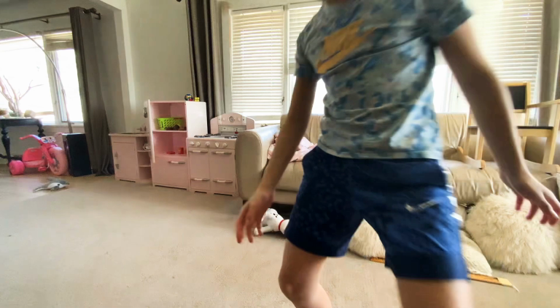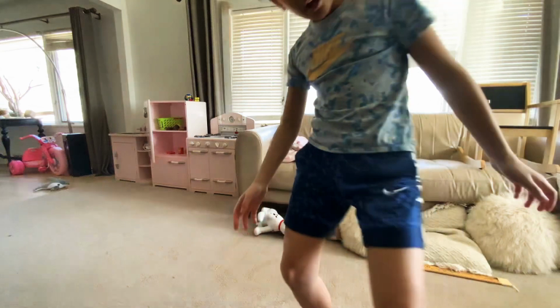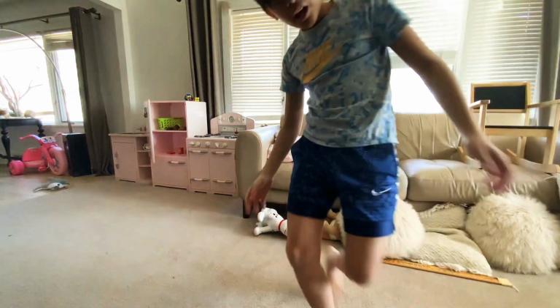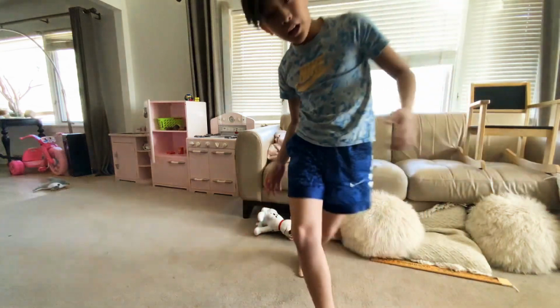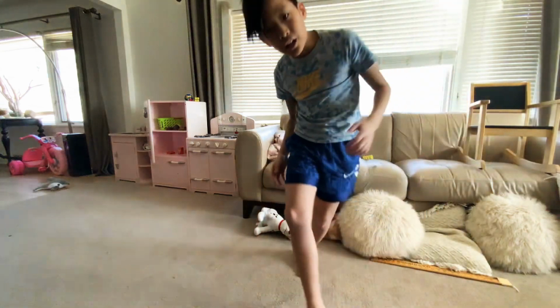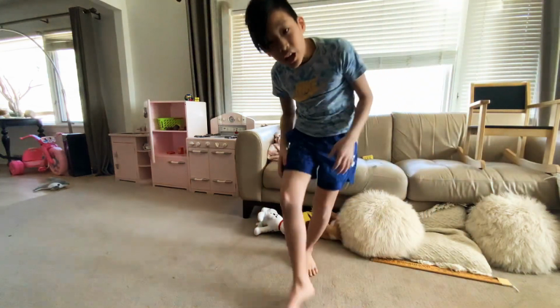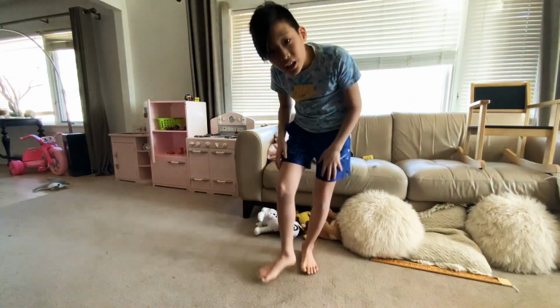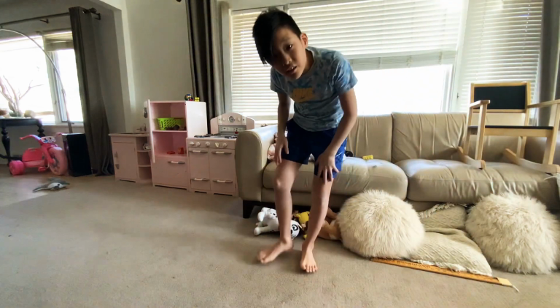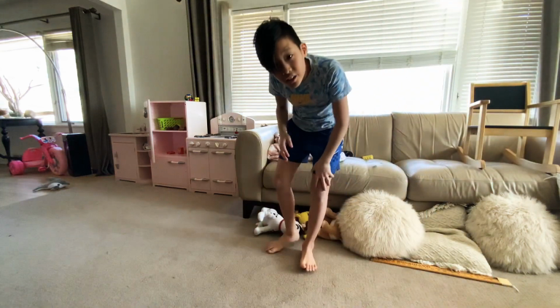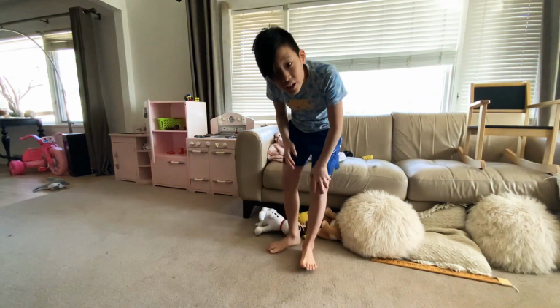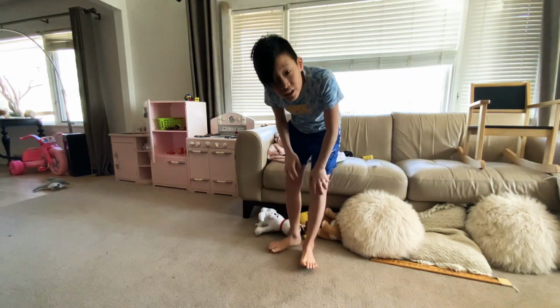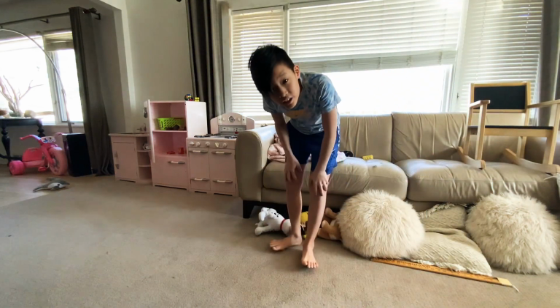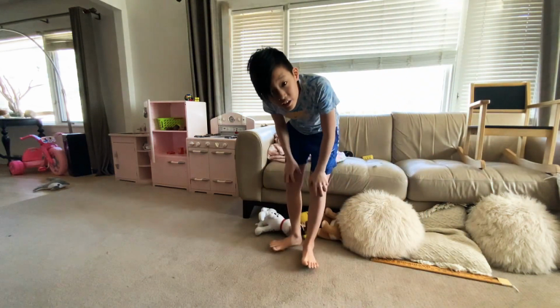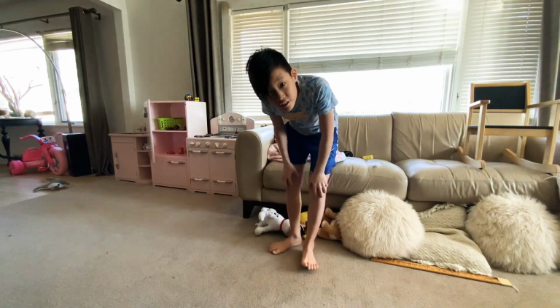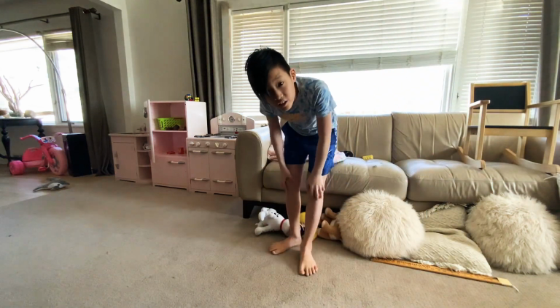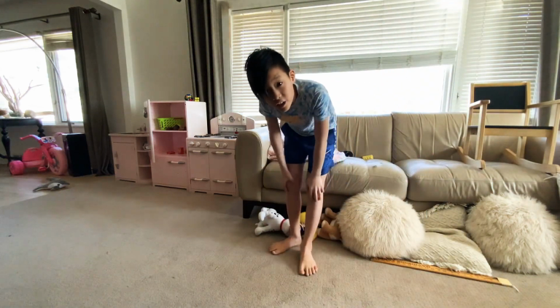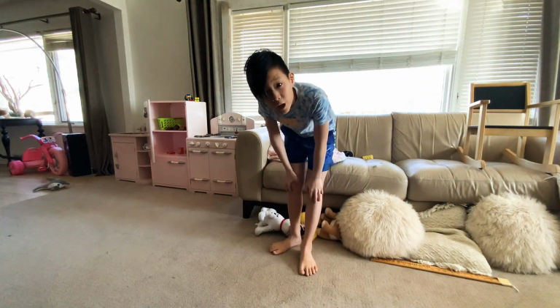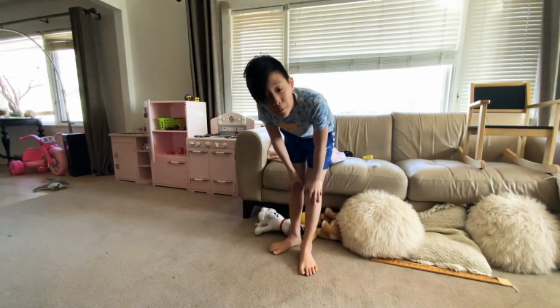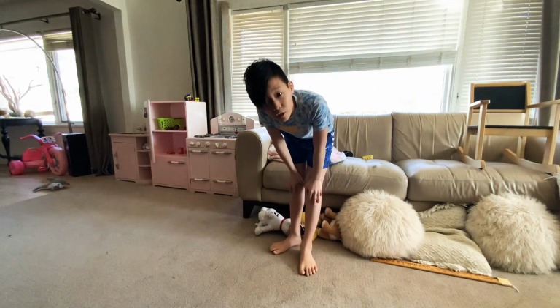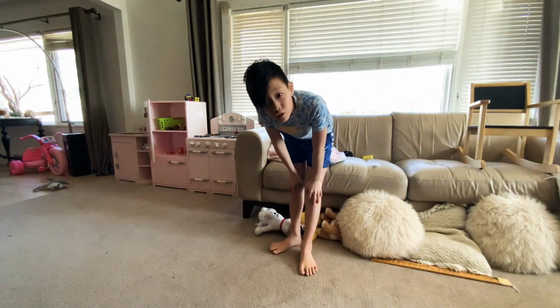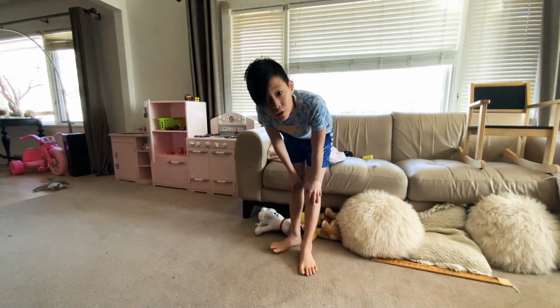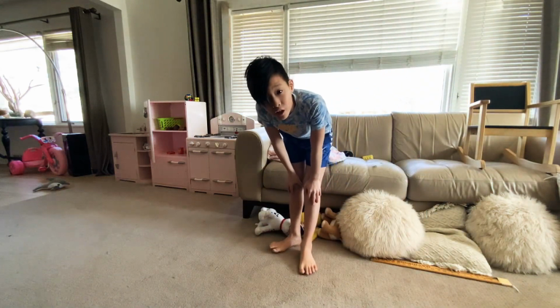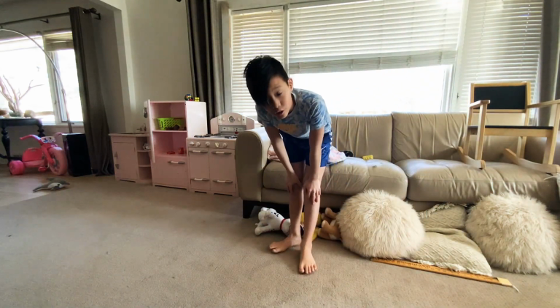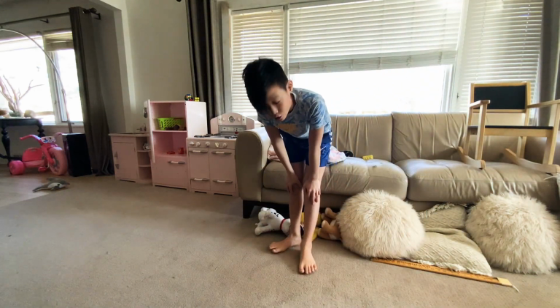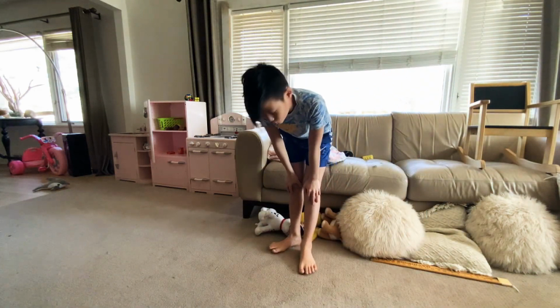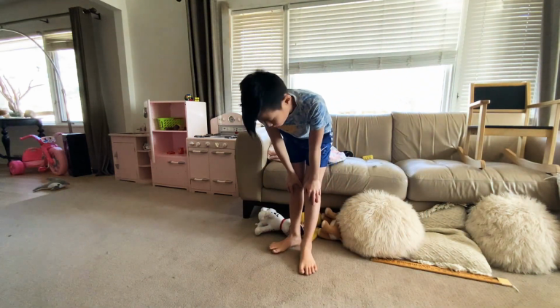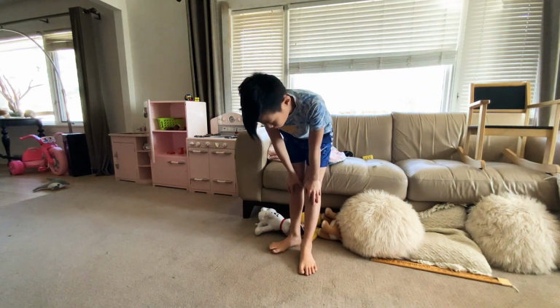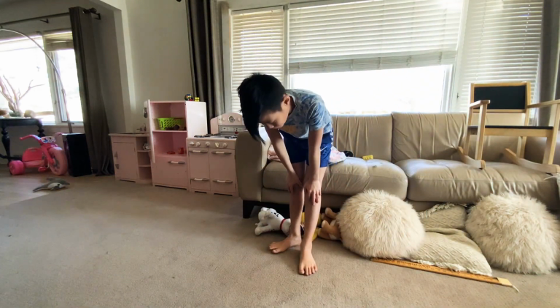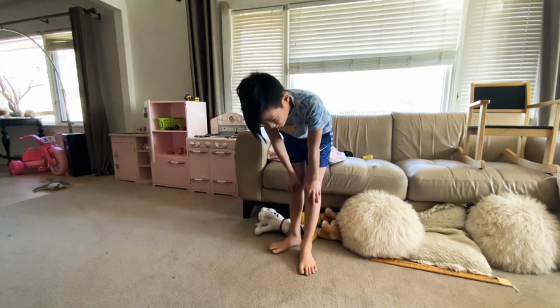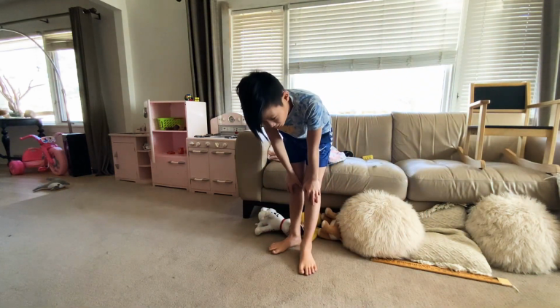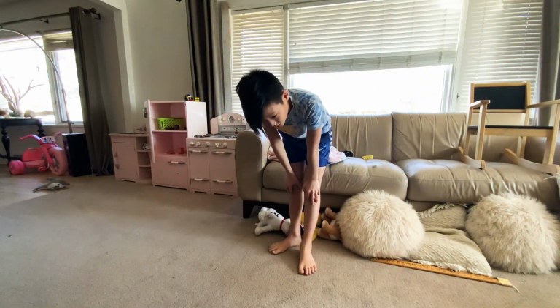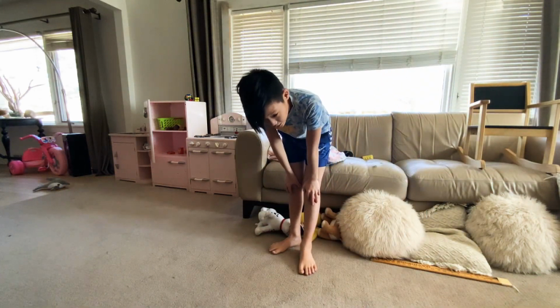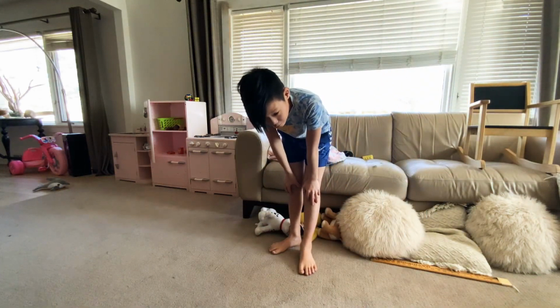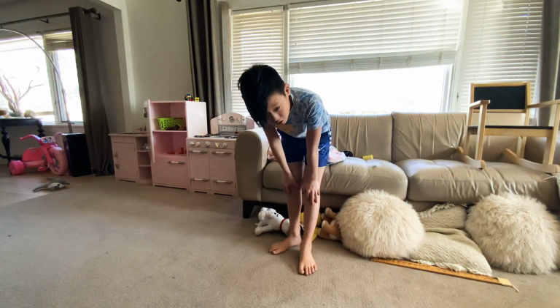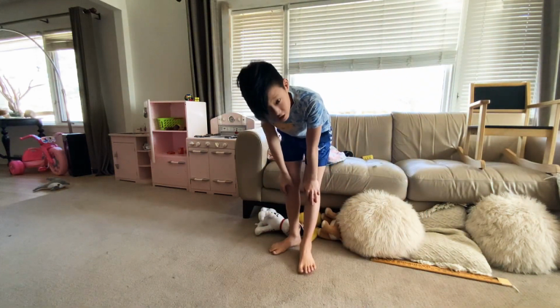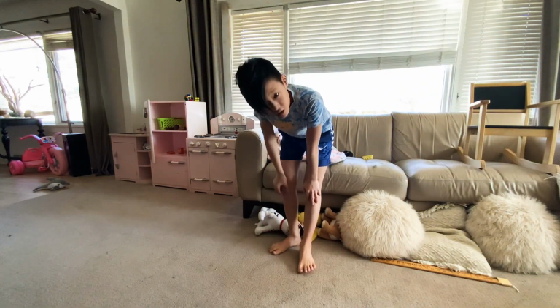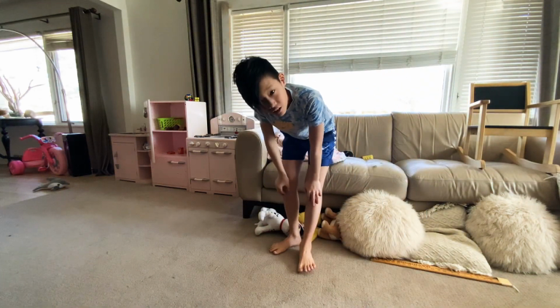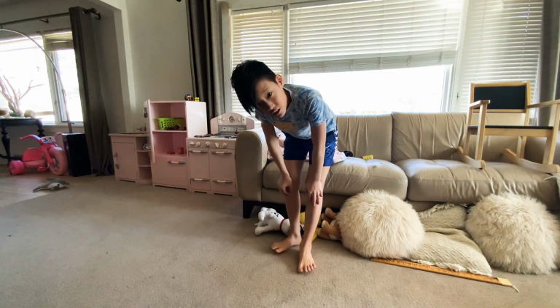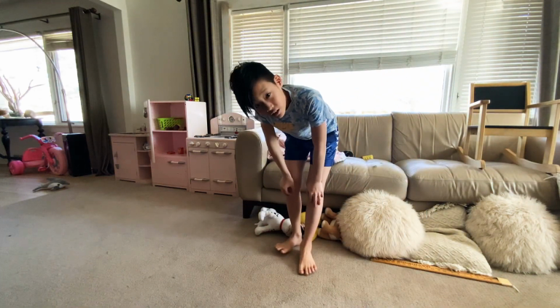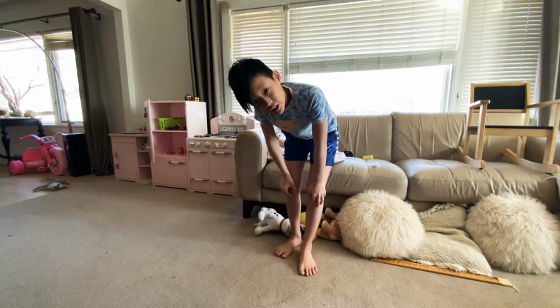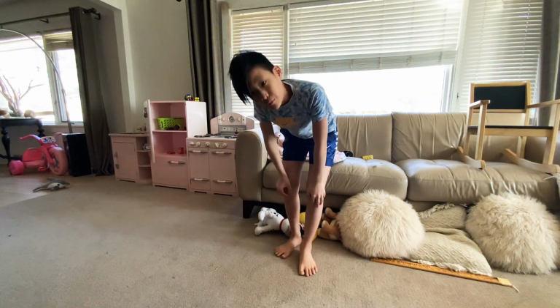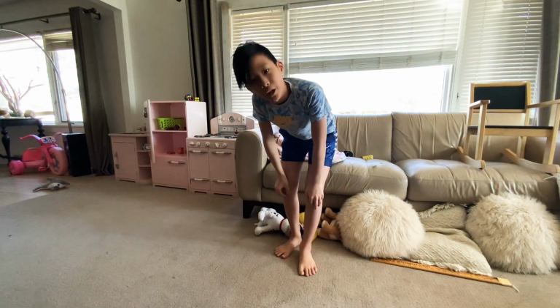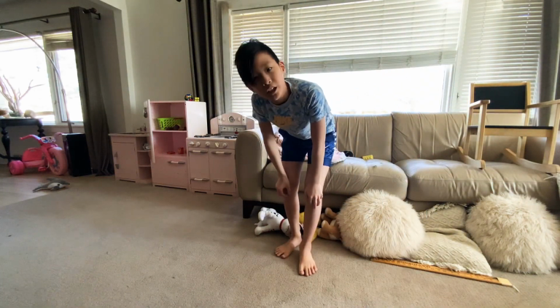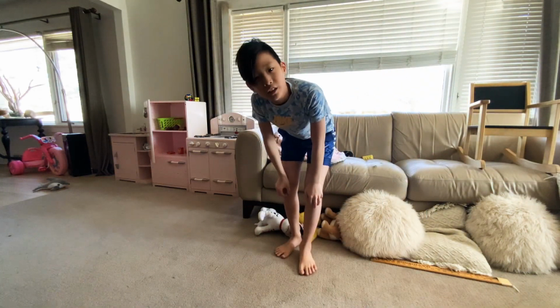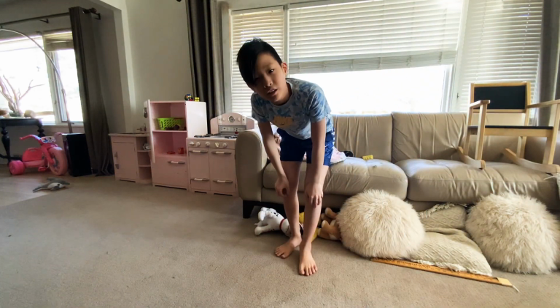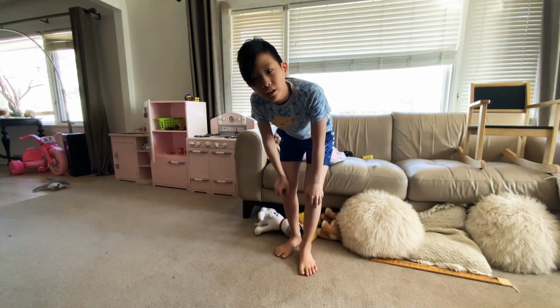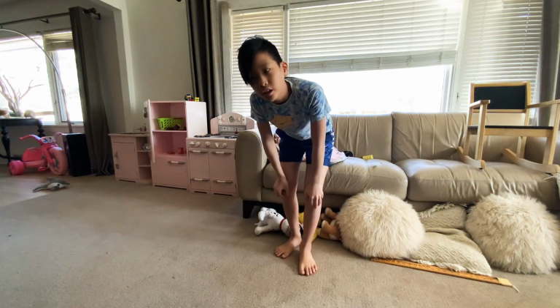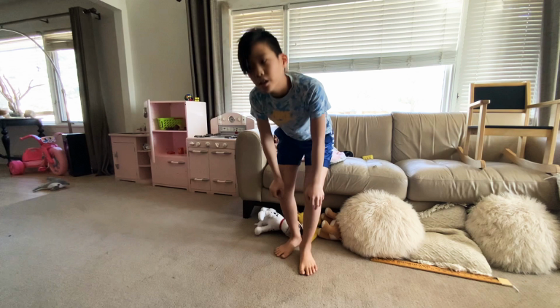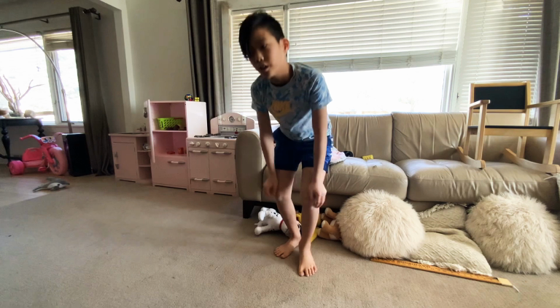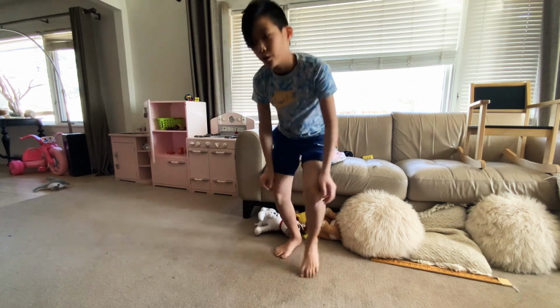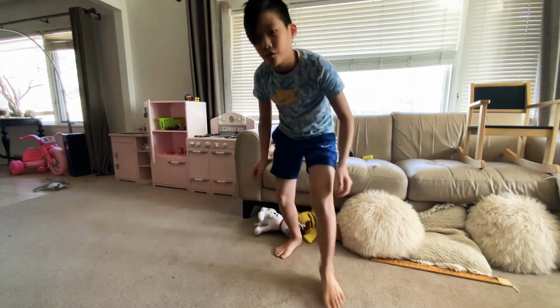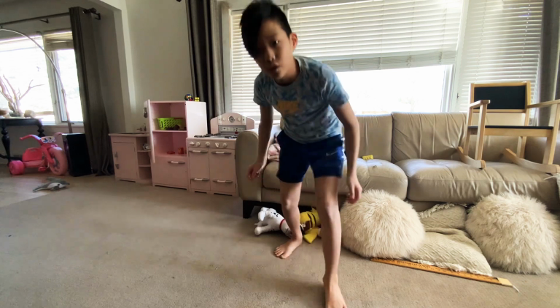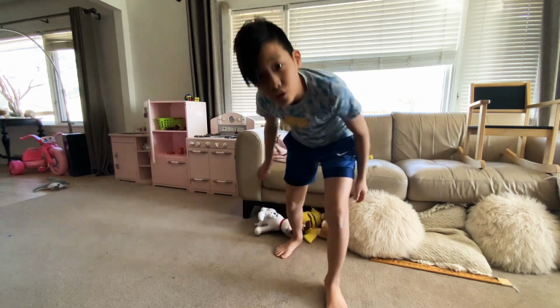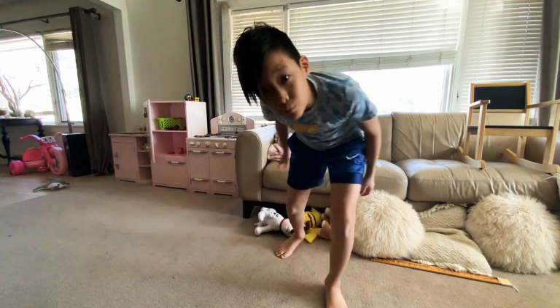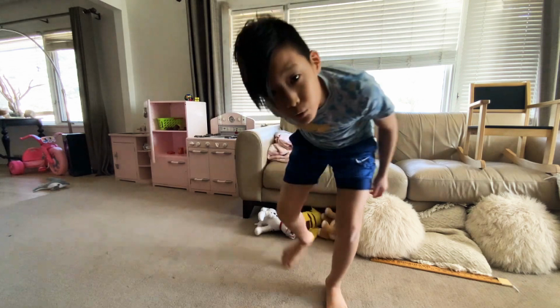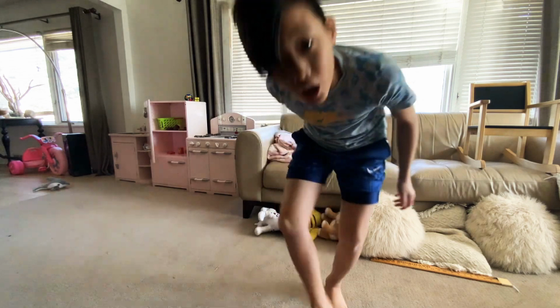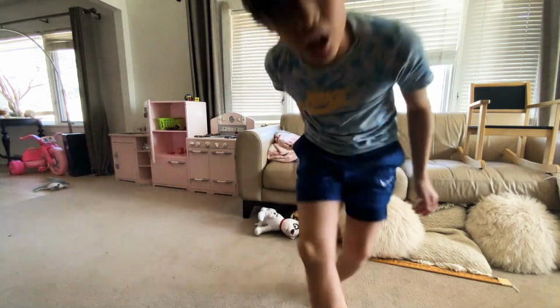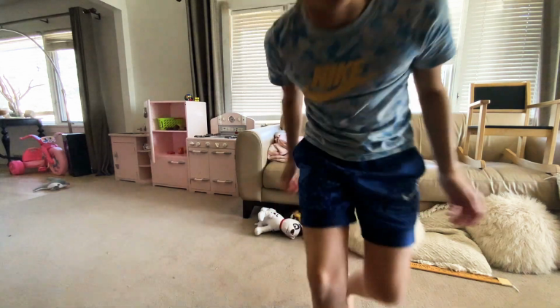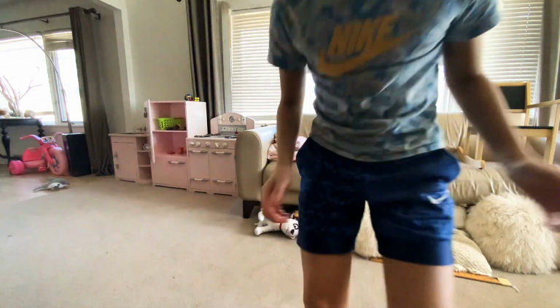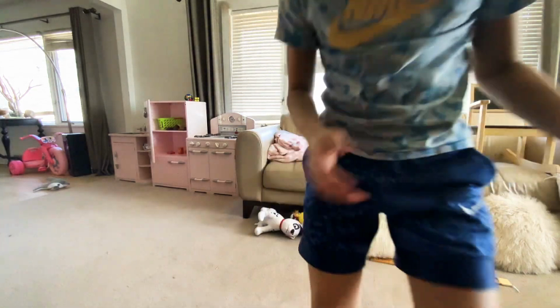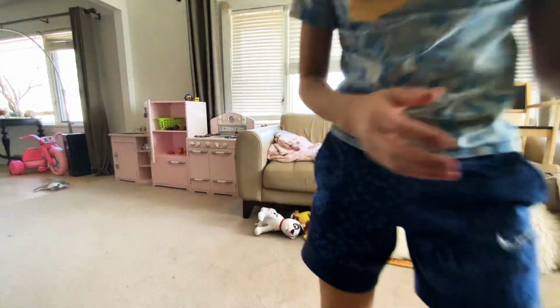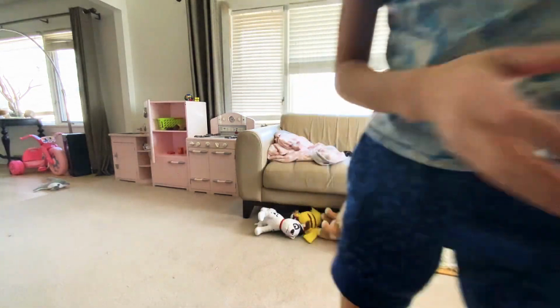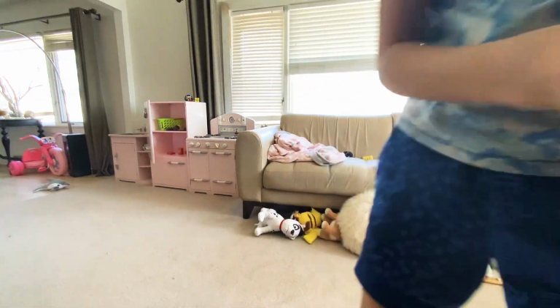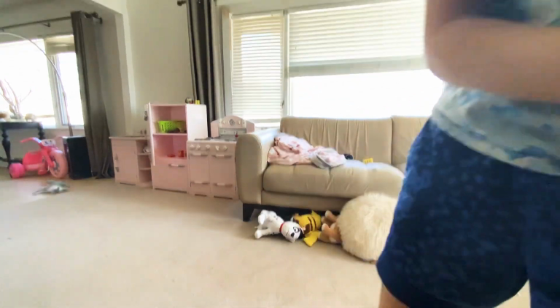Hey guys, it's Alan Kitty here today. I'm going to show you how to do a back handspring. So basically, you have to learn a mukako. A mukako.